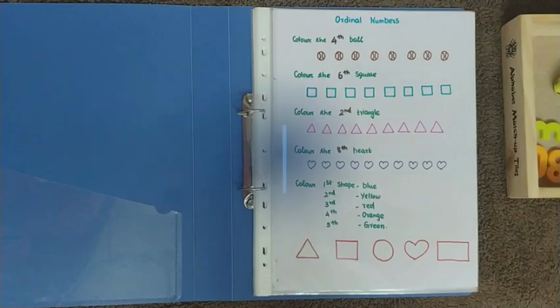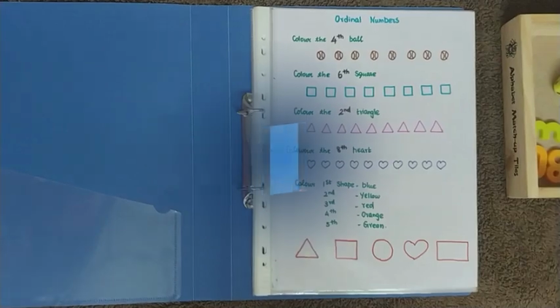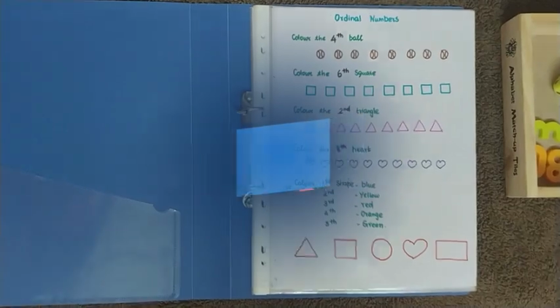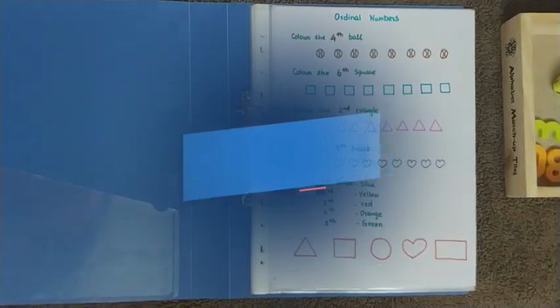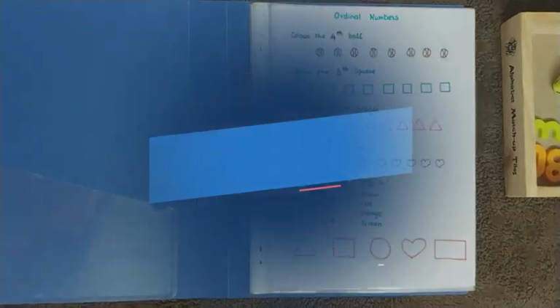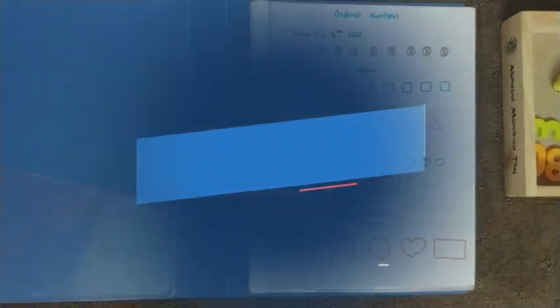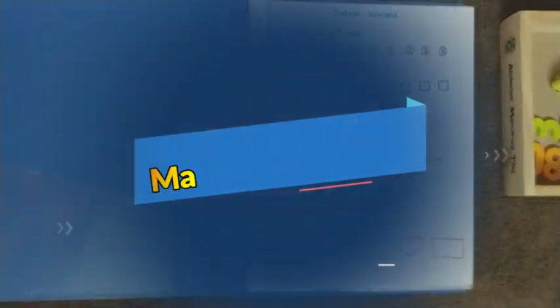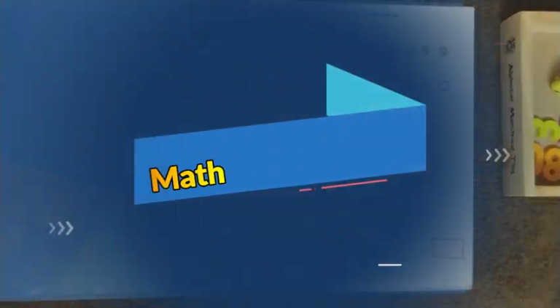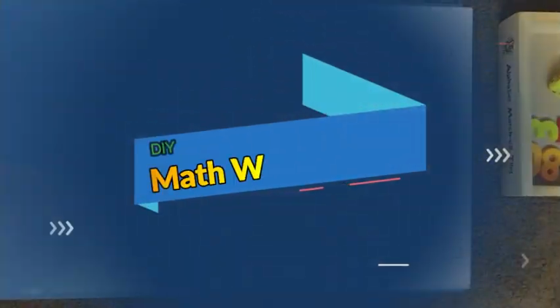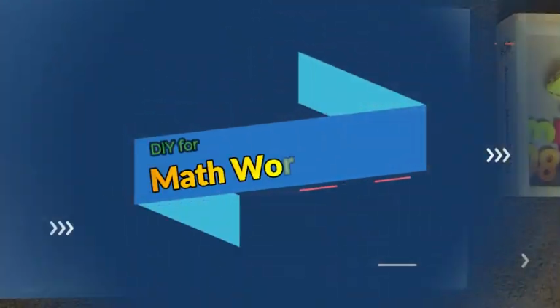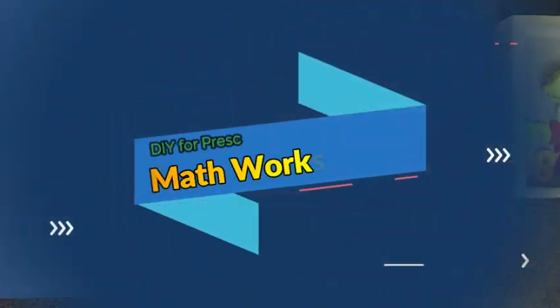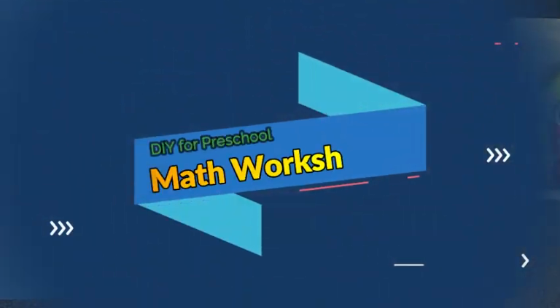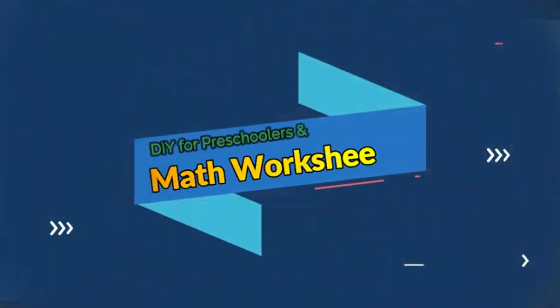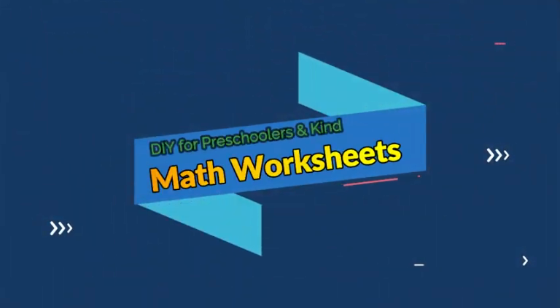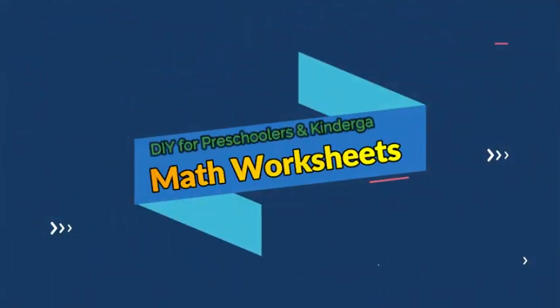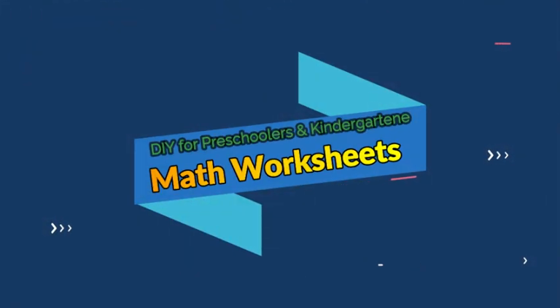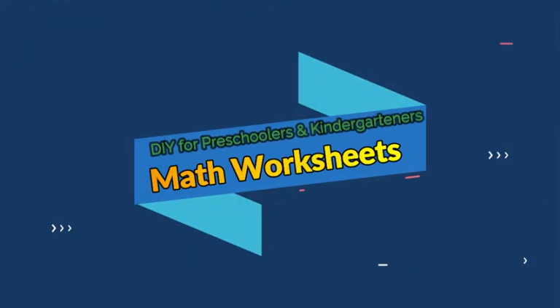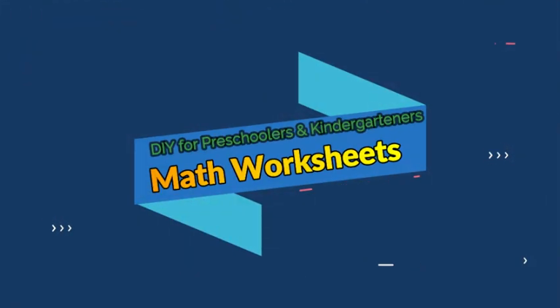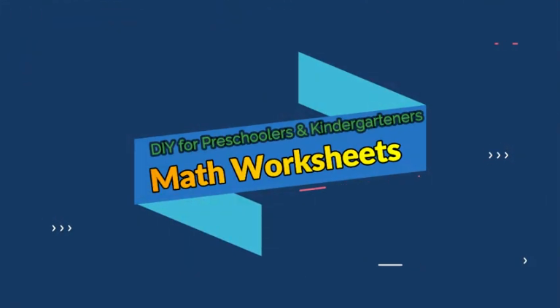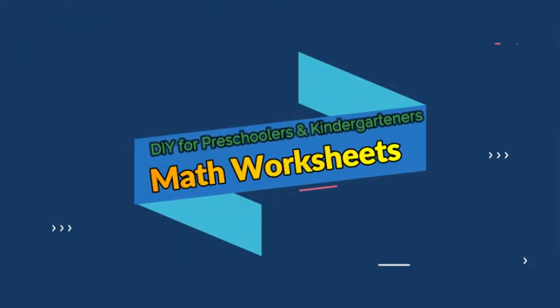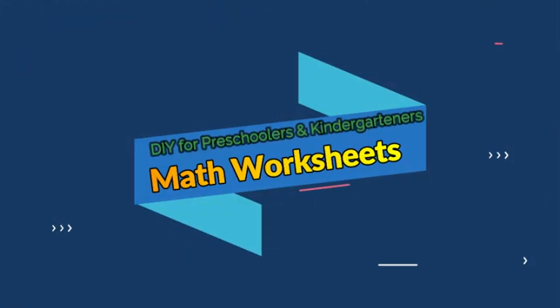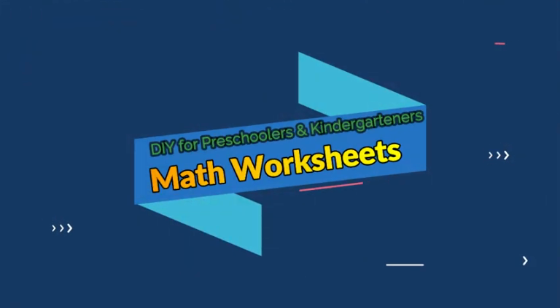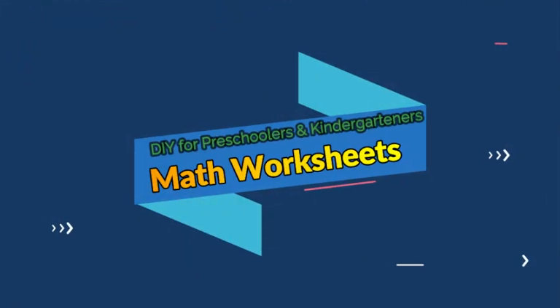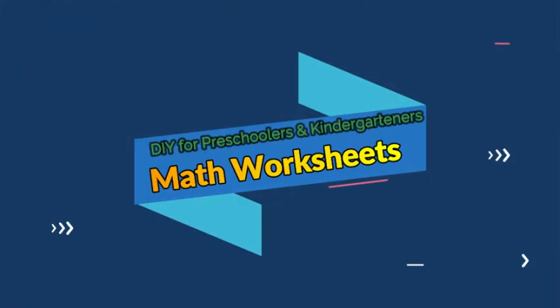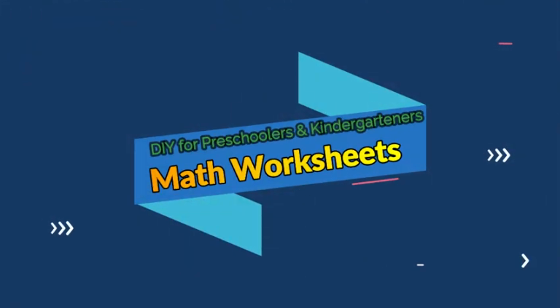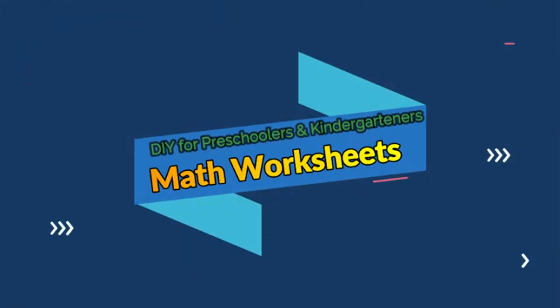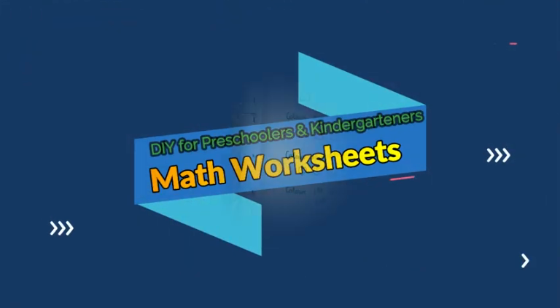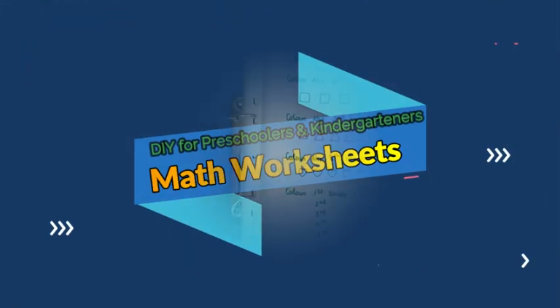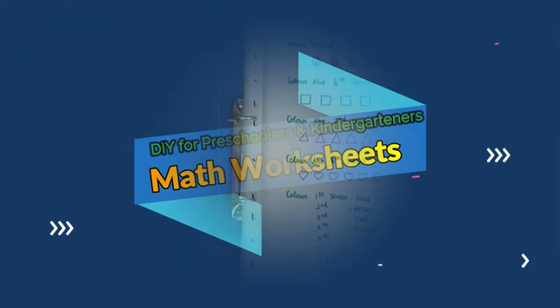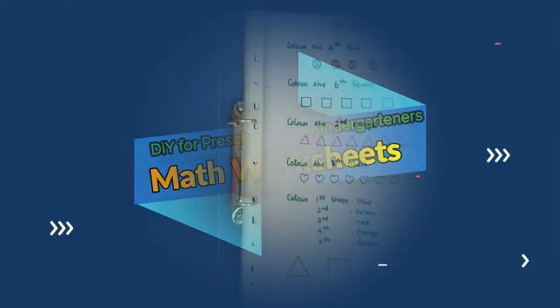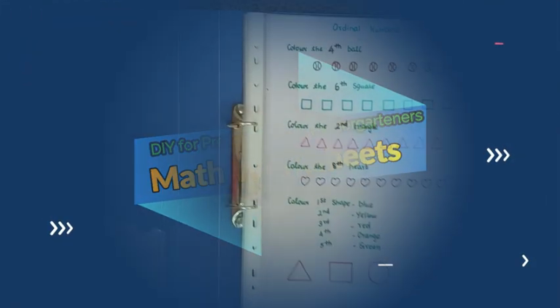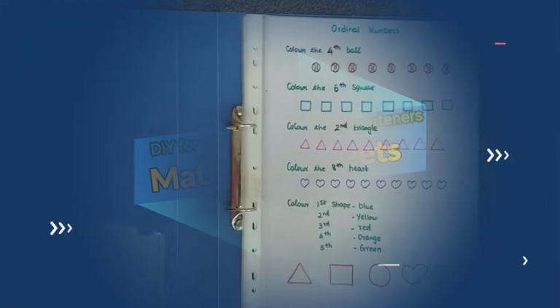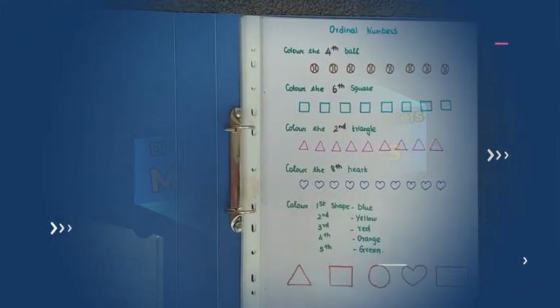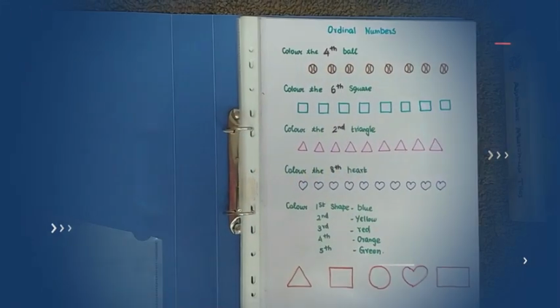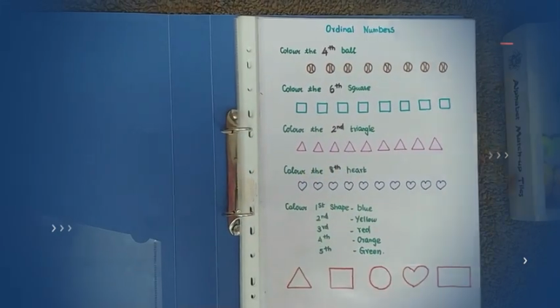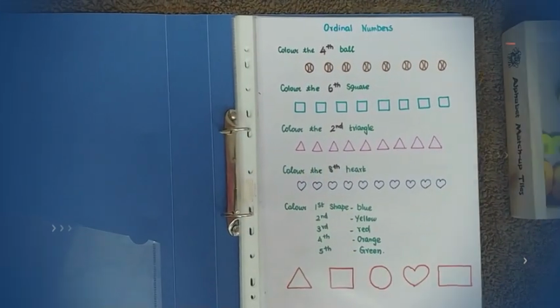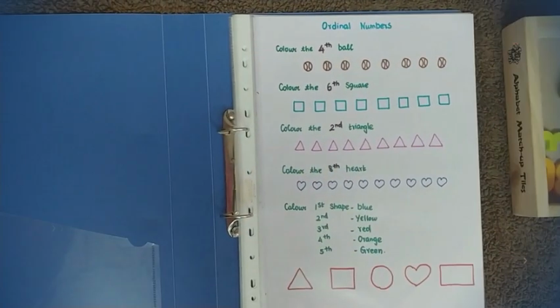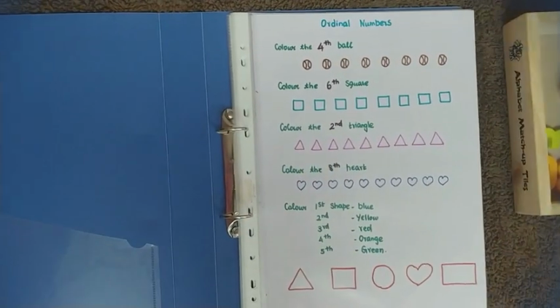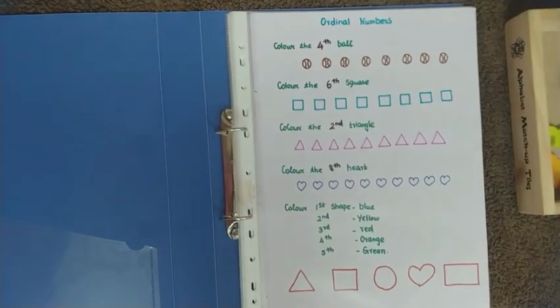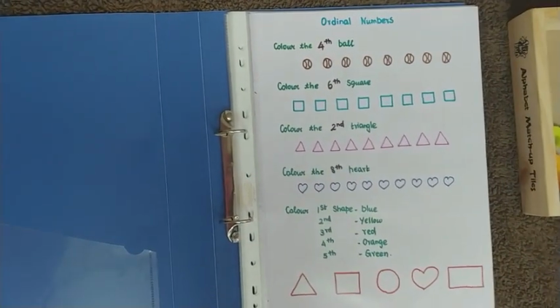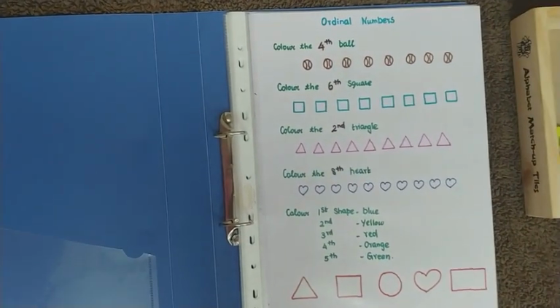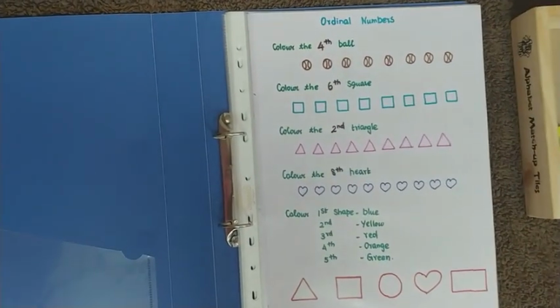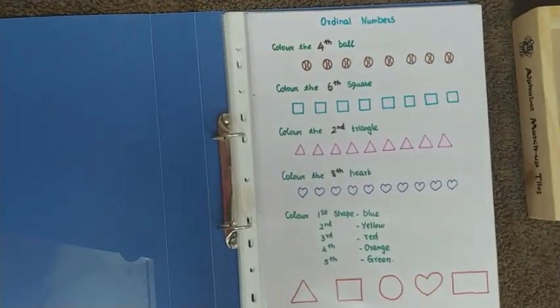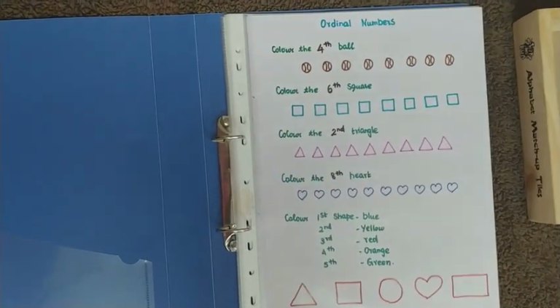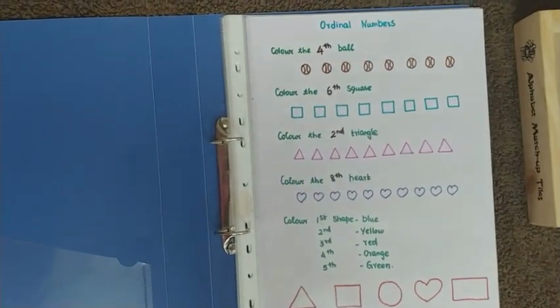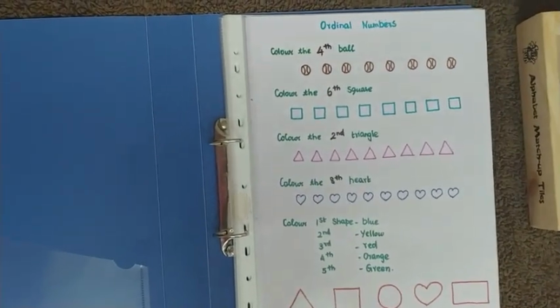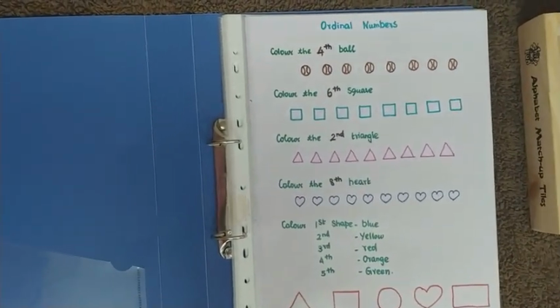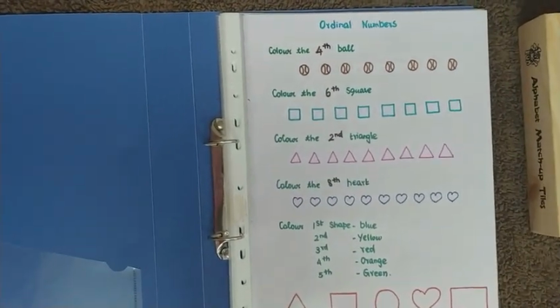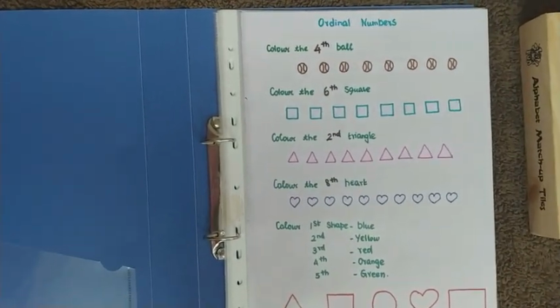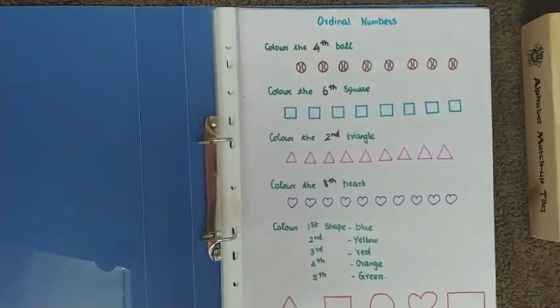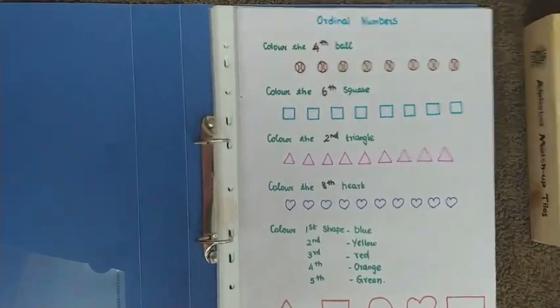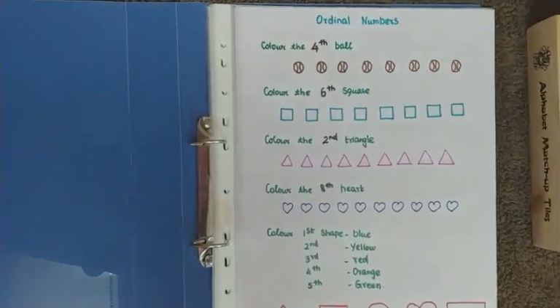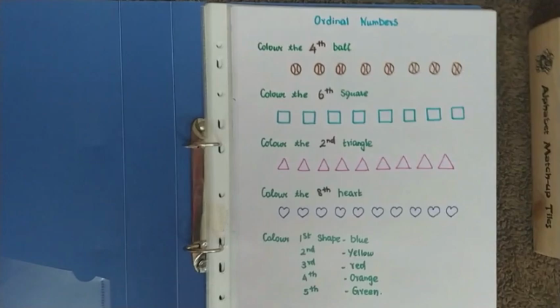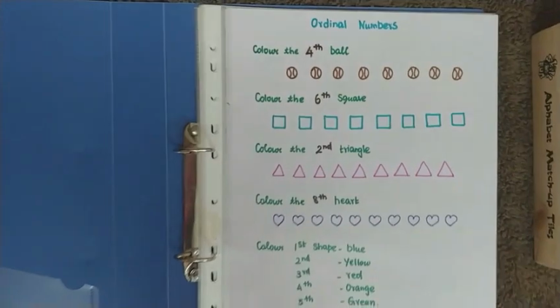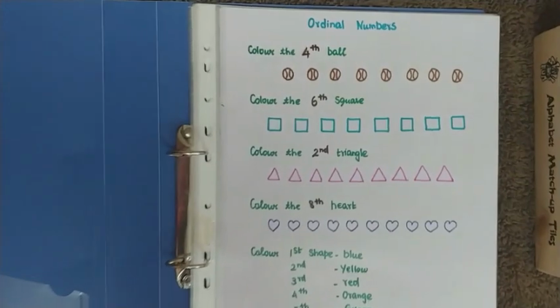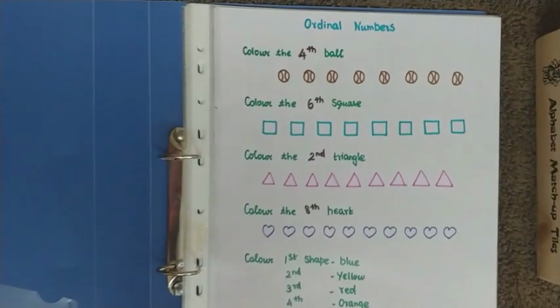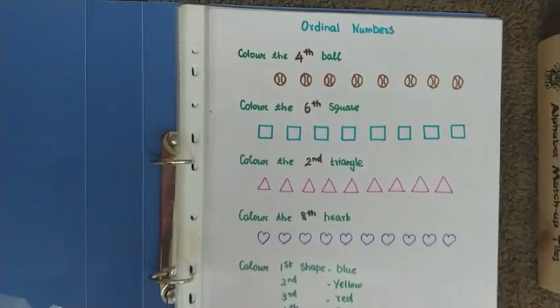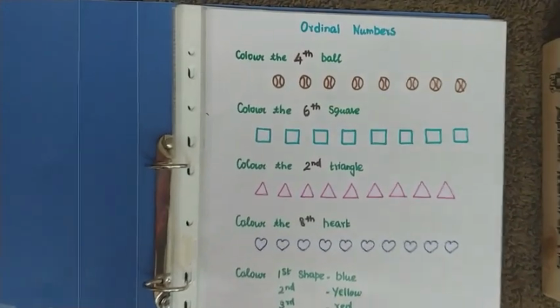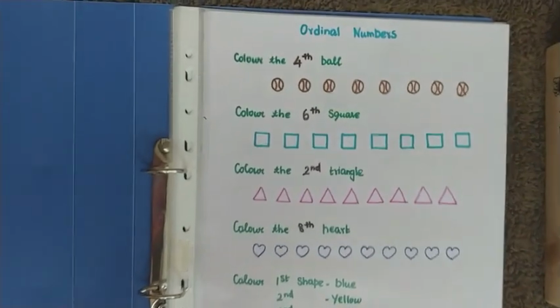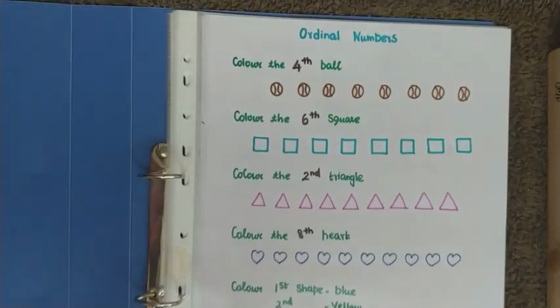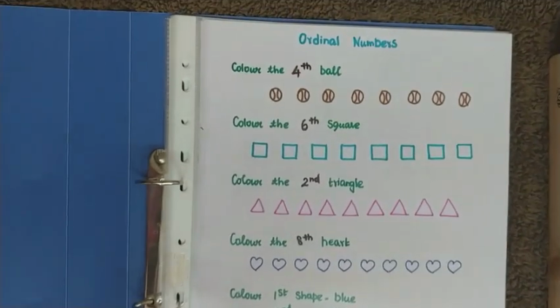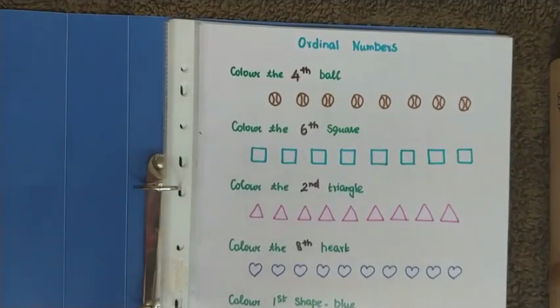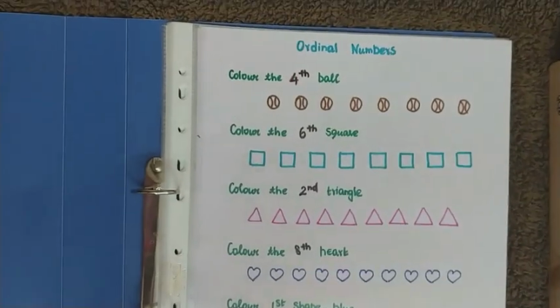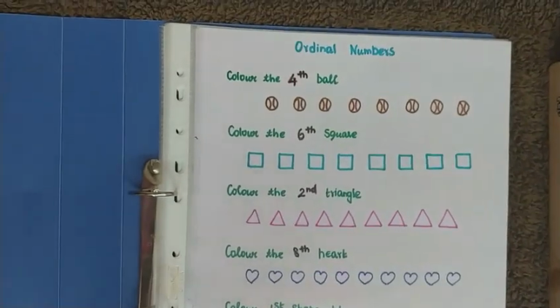Hello everyone, welcome back to our channel. Today I'm going to show you some DIY math worksheets on counting.